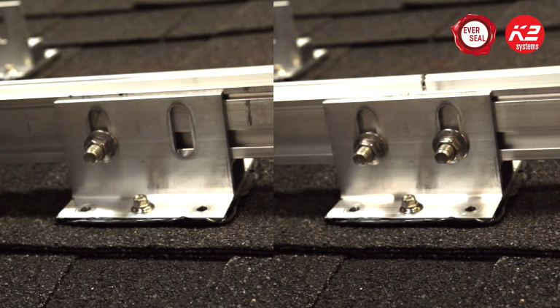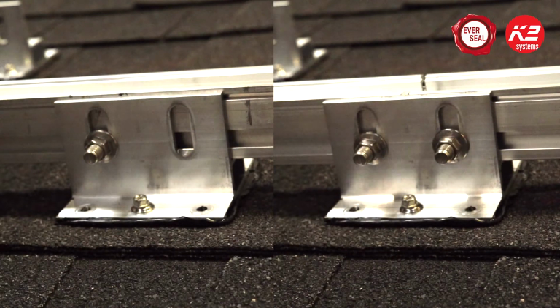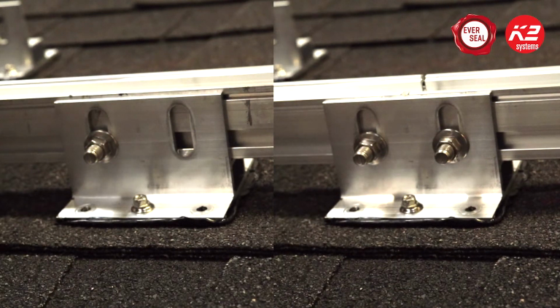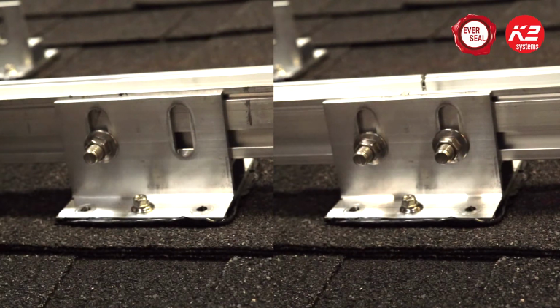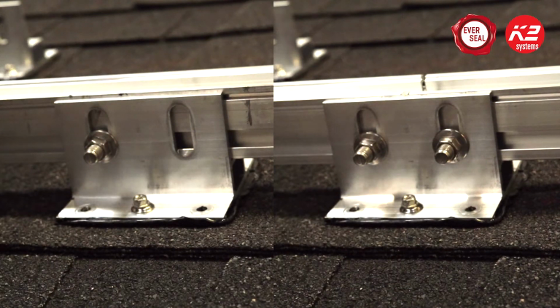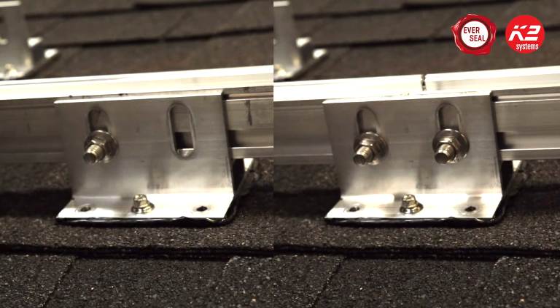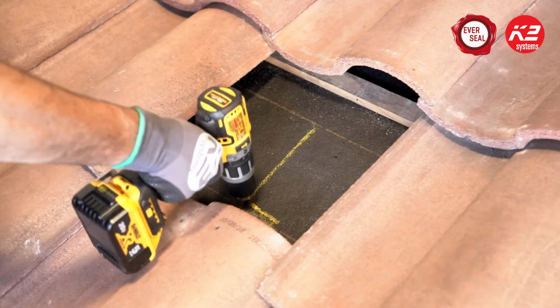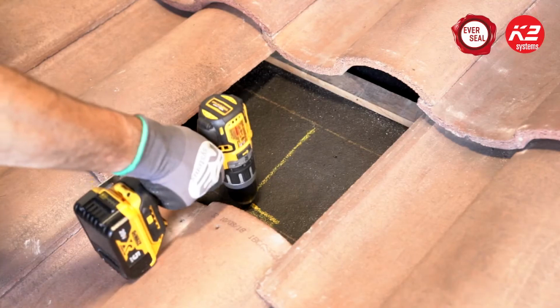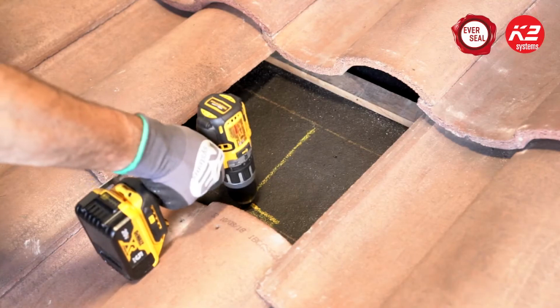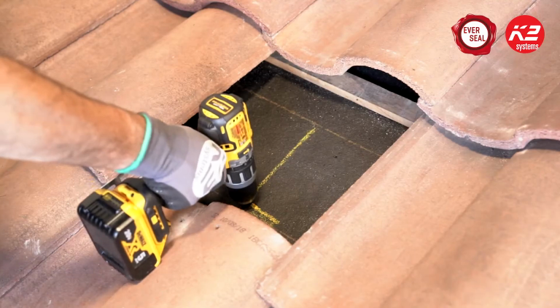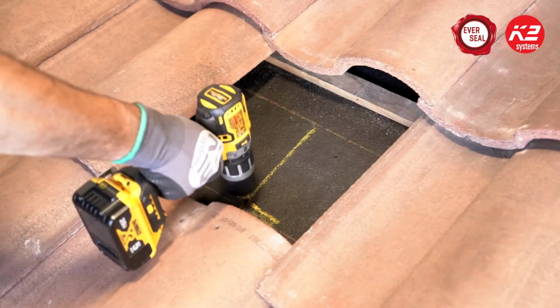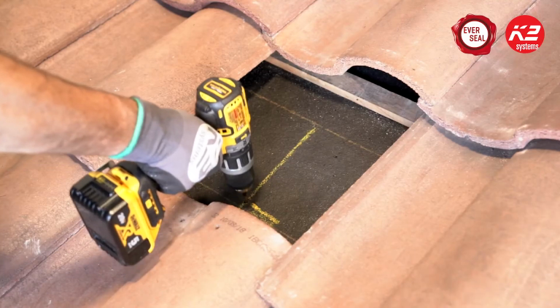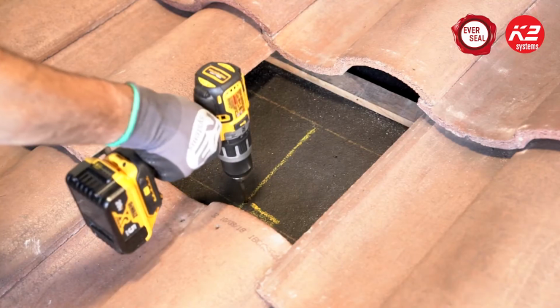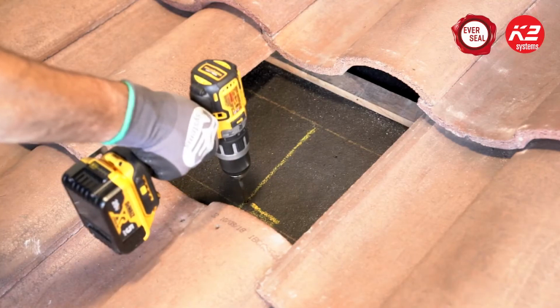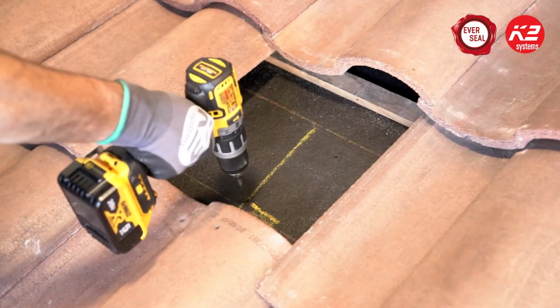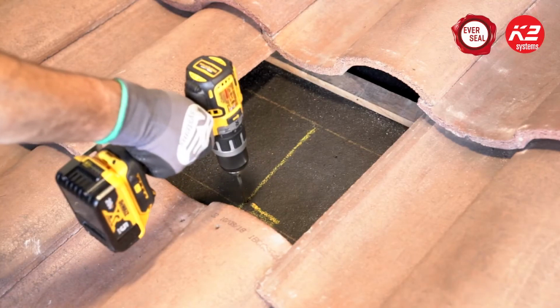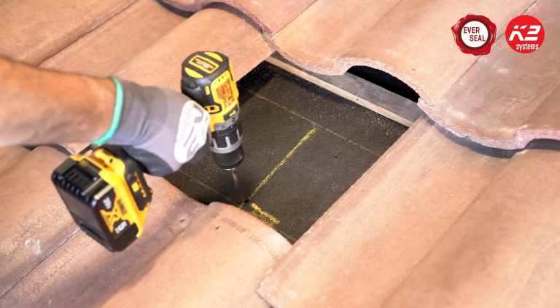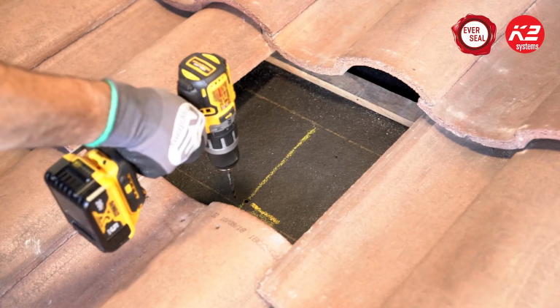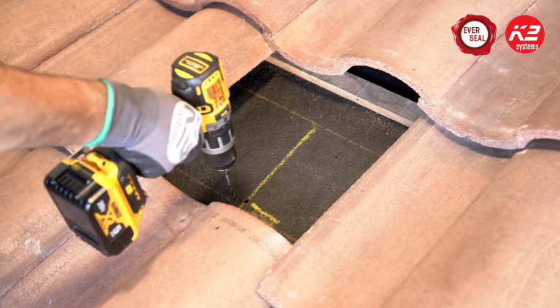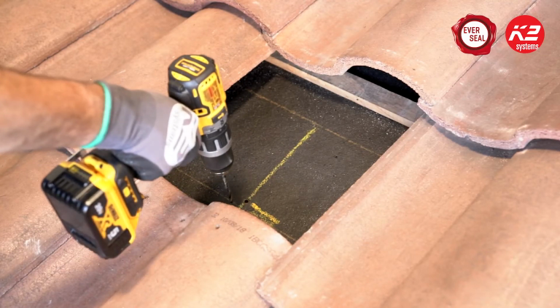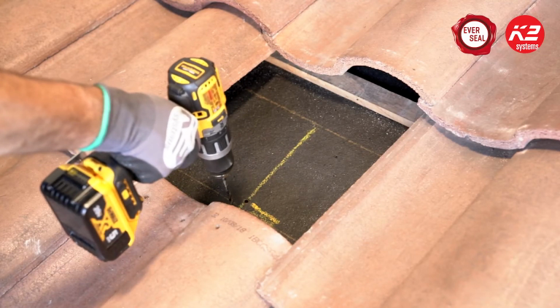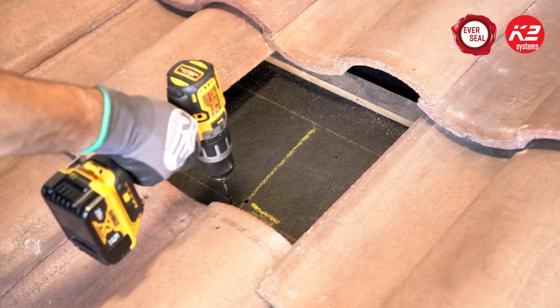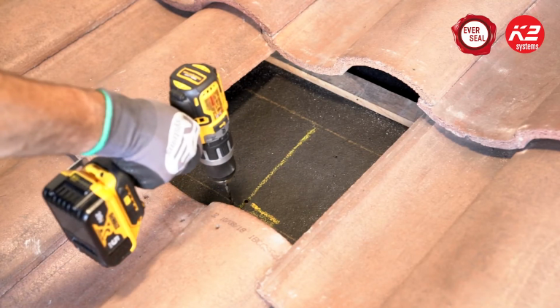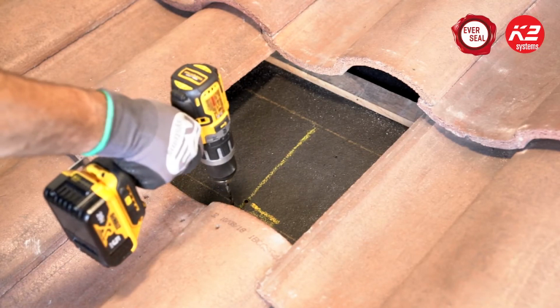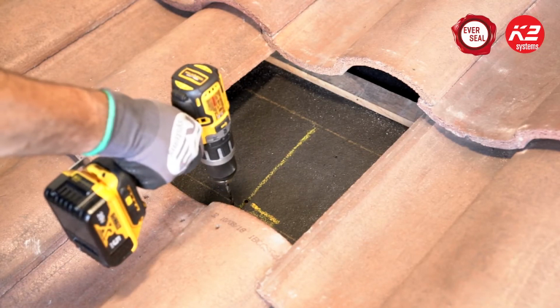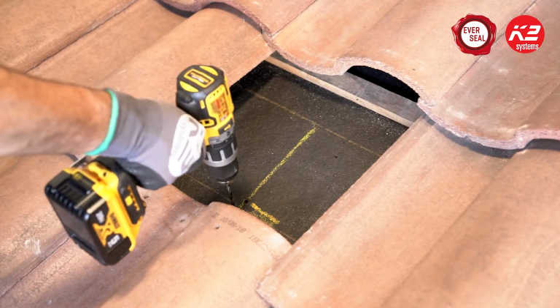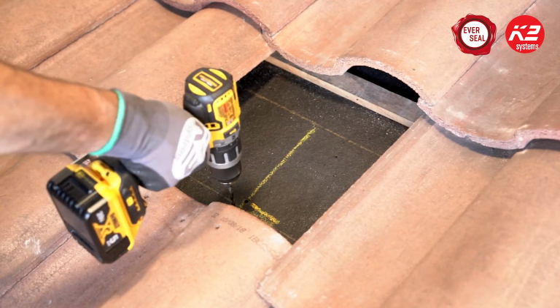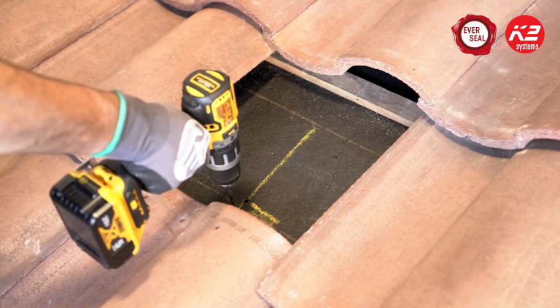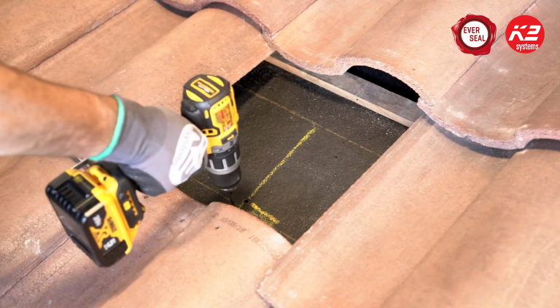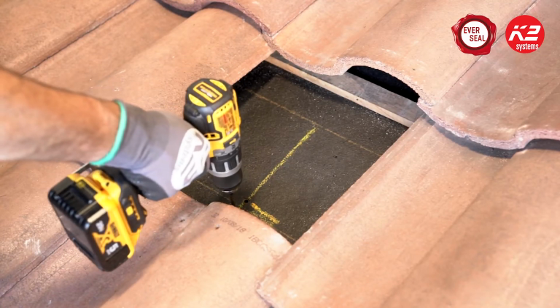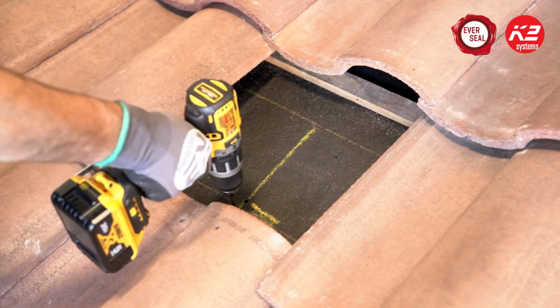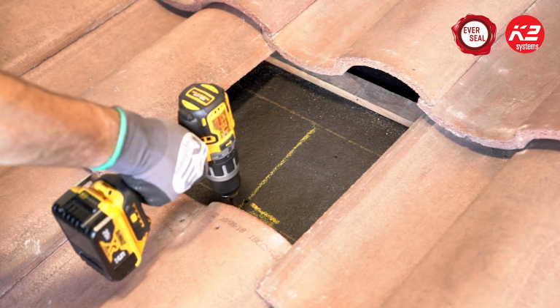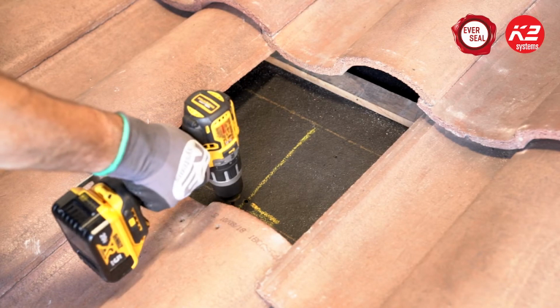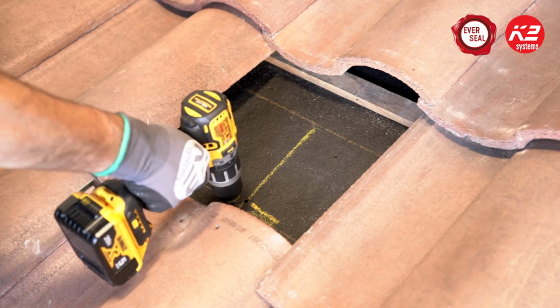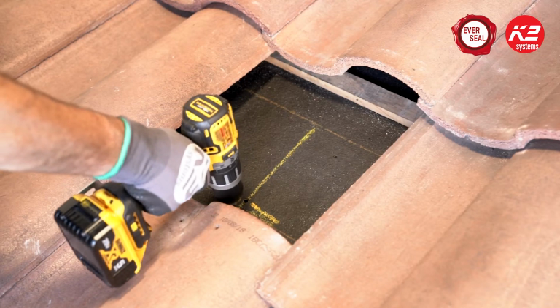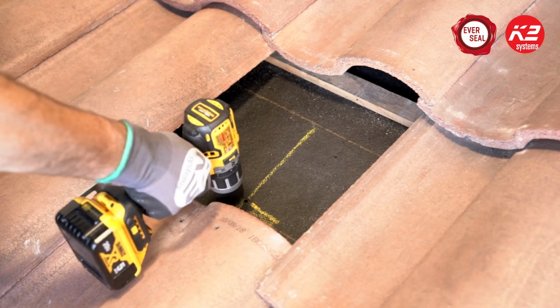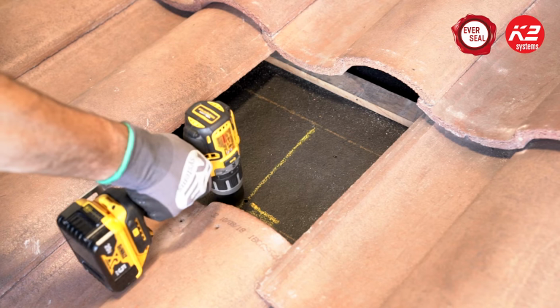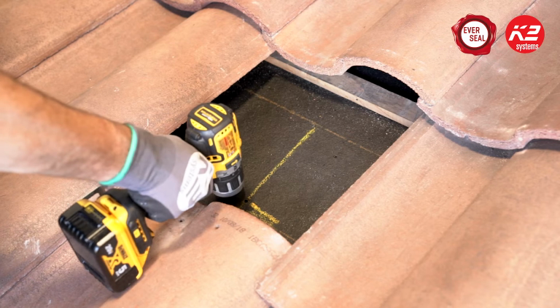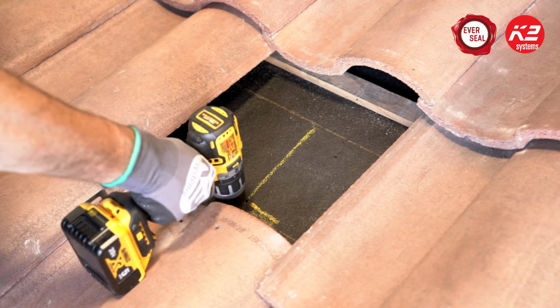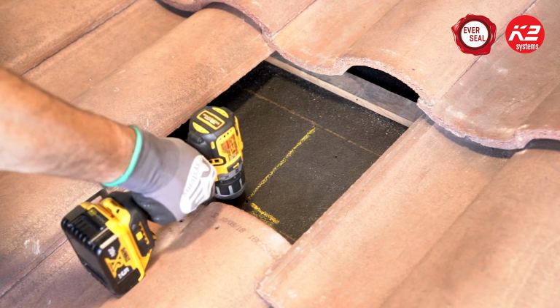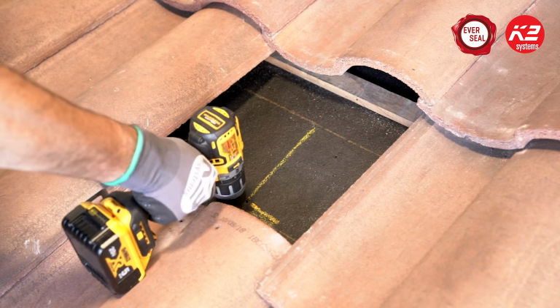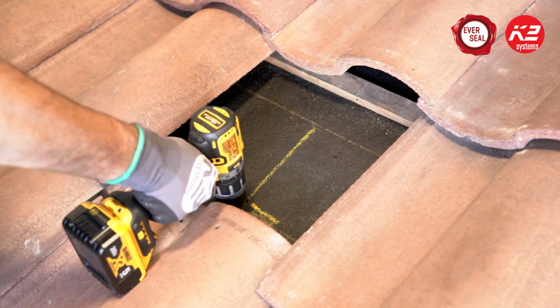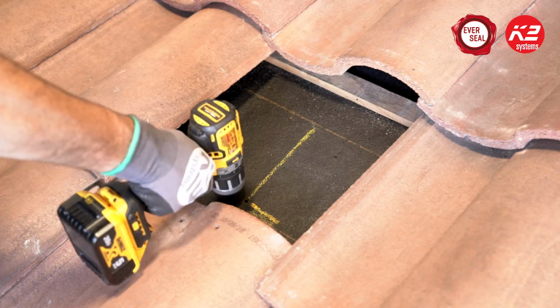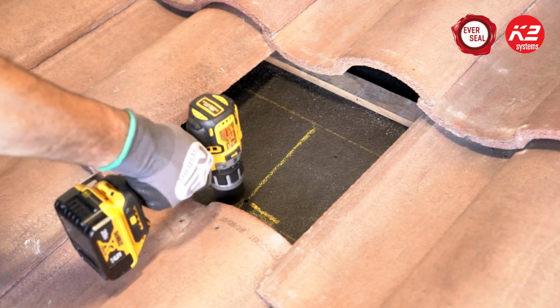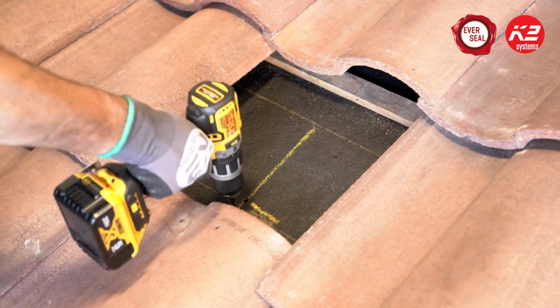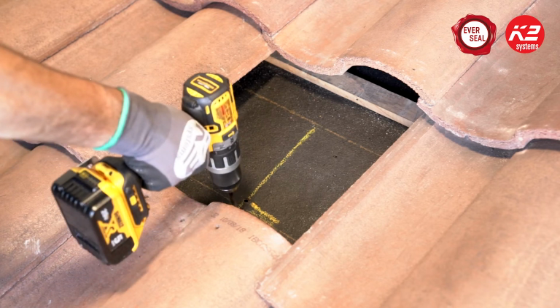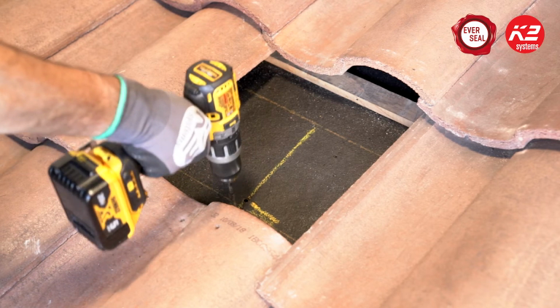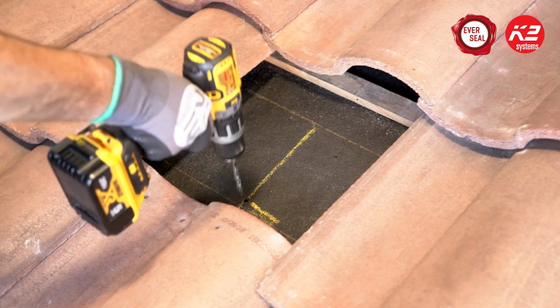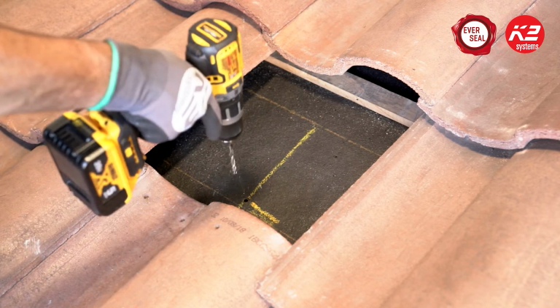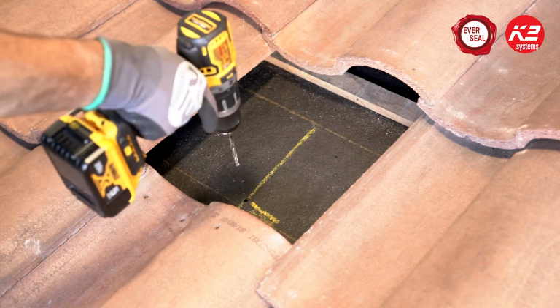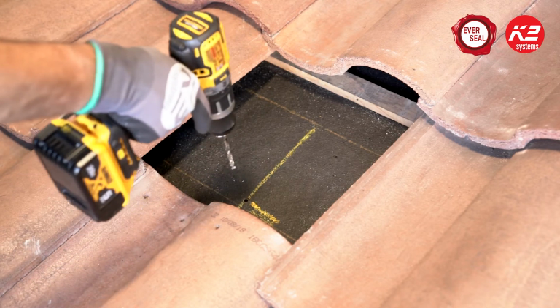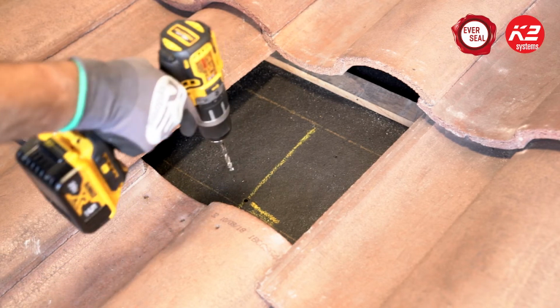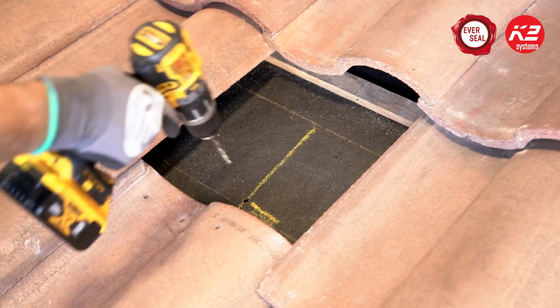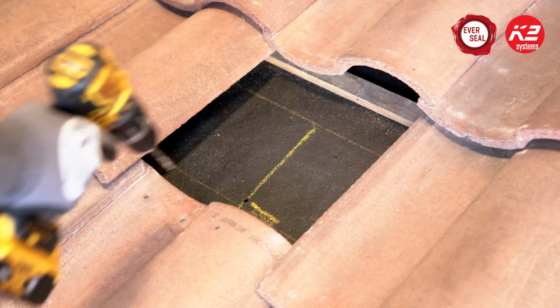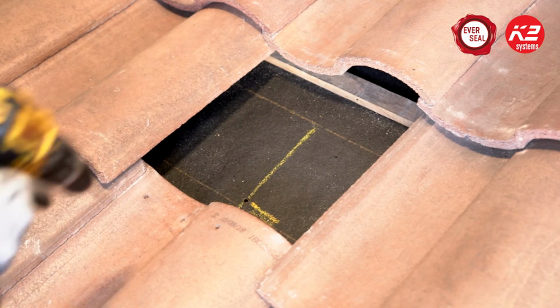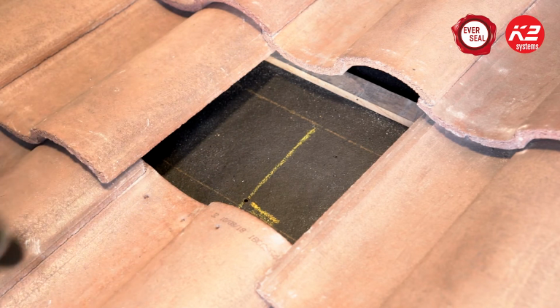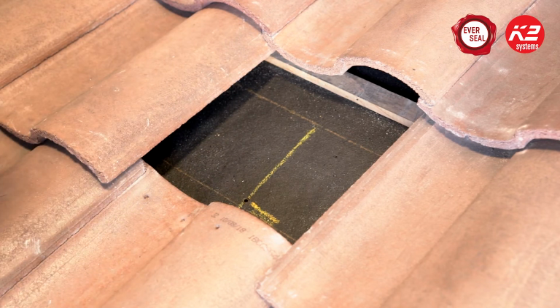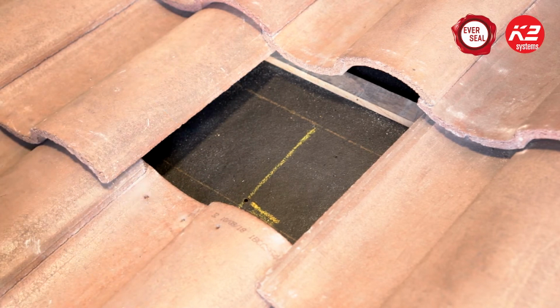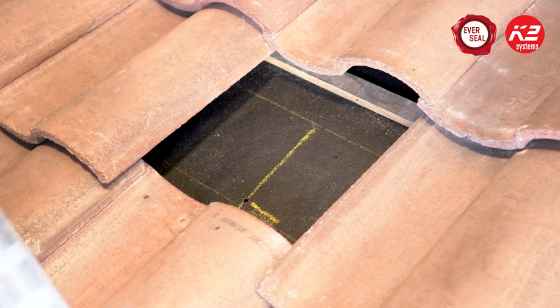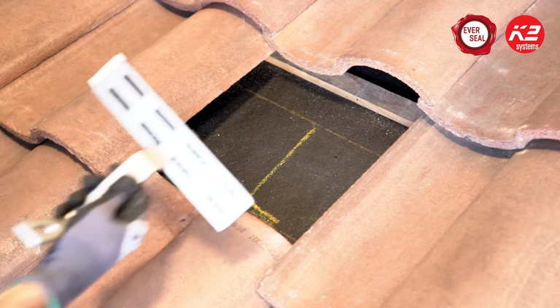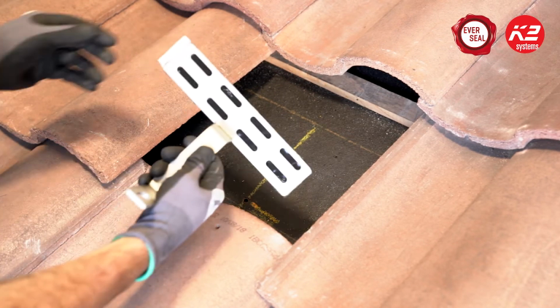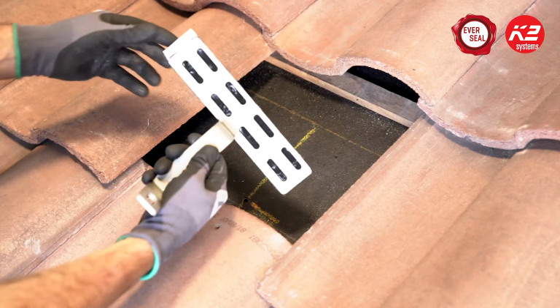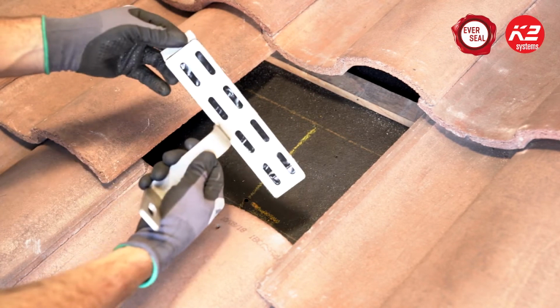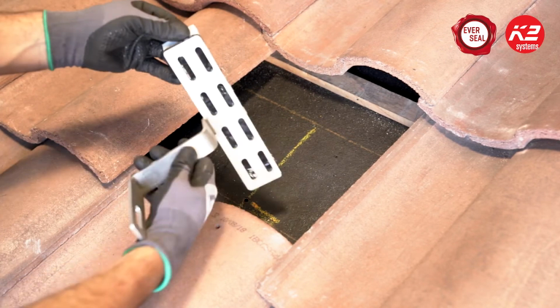To install the K2 EverSeal to tile roofs, you first need to find the rafter, mark your drill points, and drill your pilot holes.